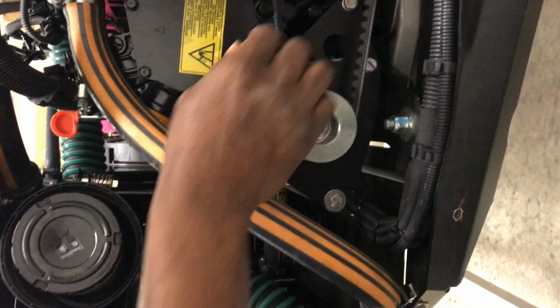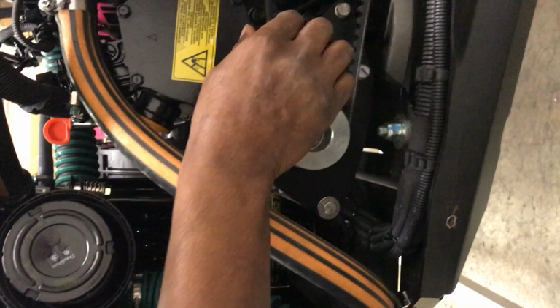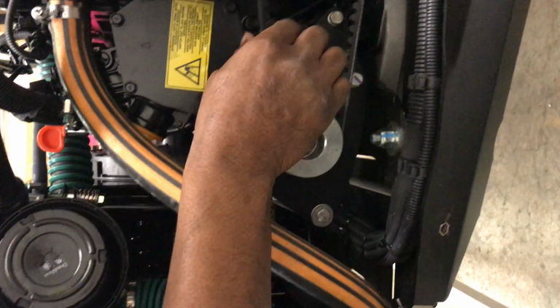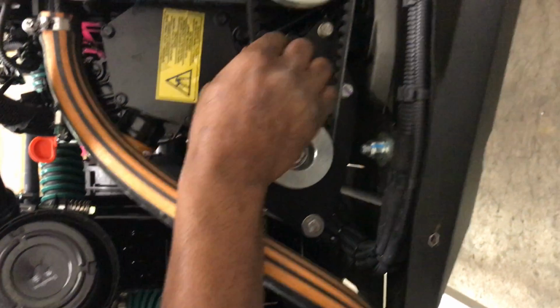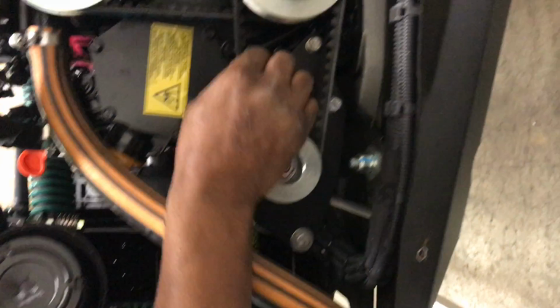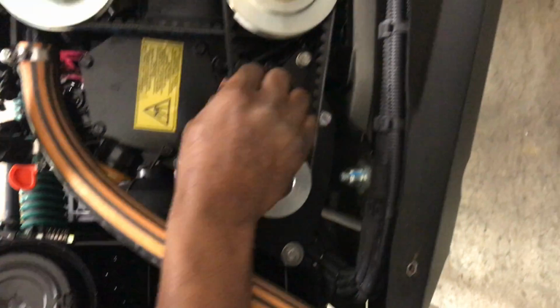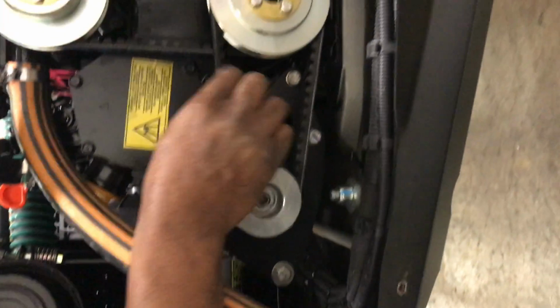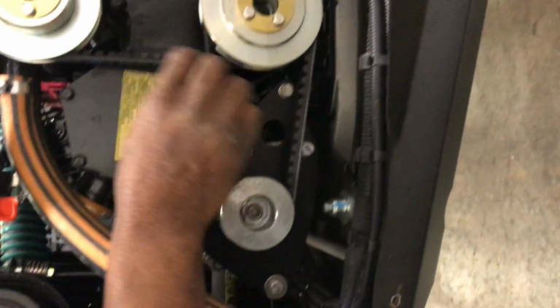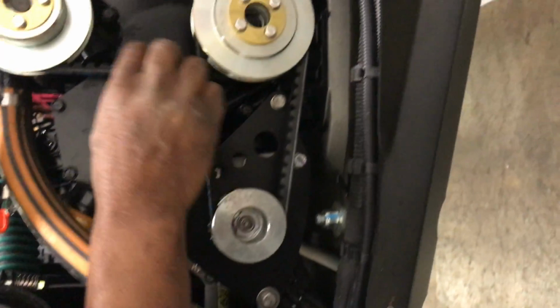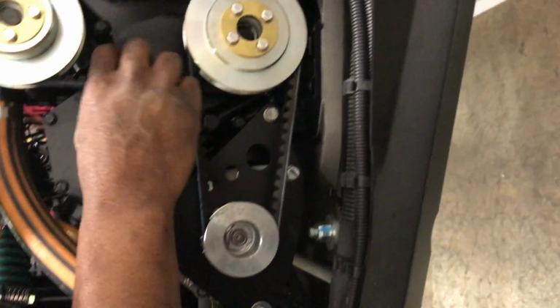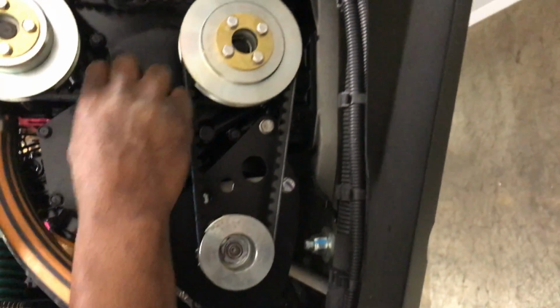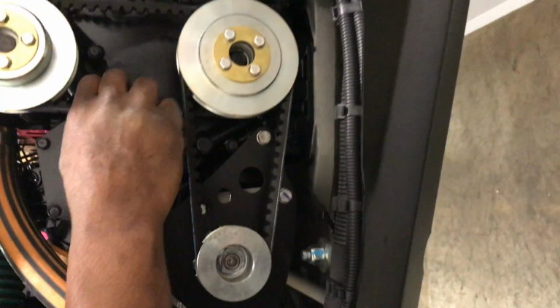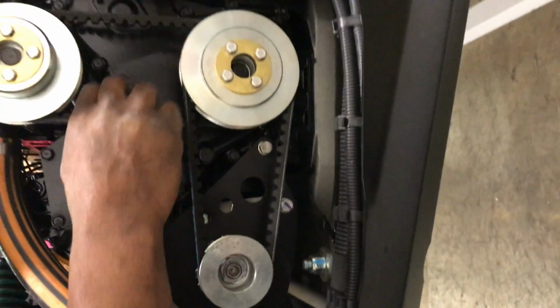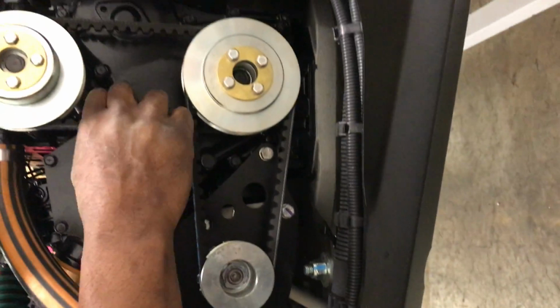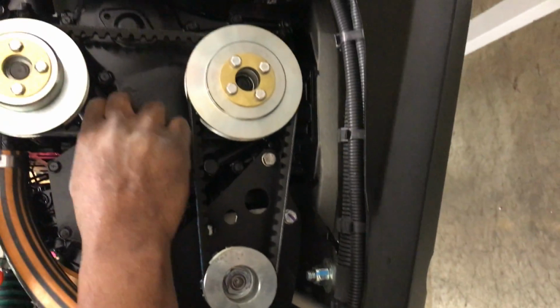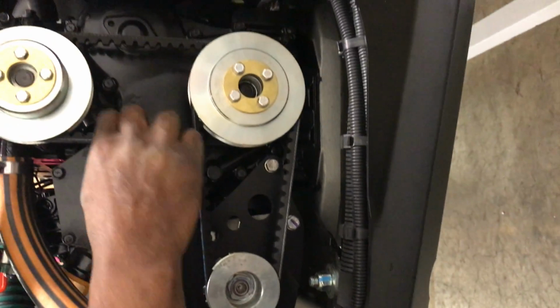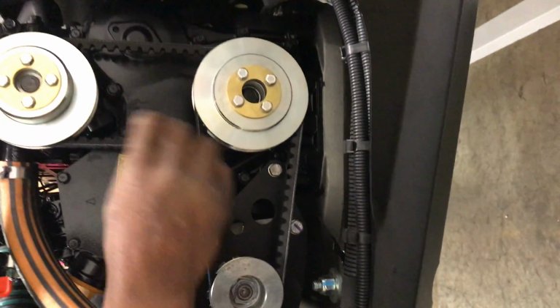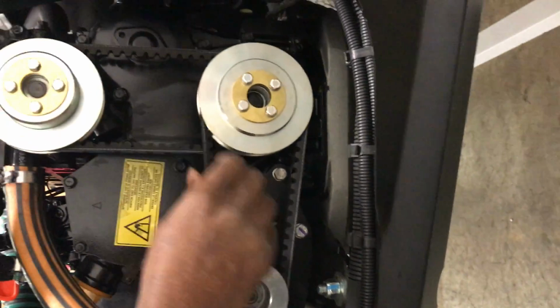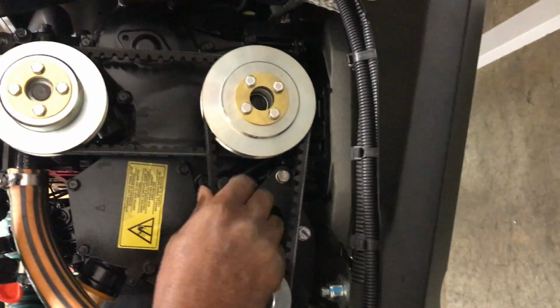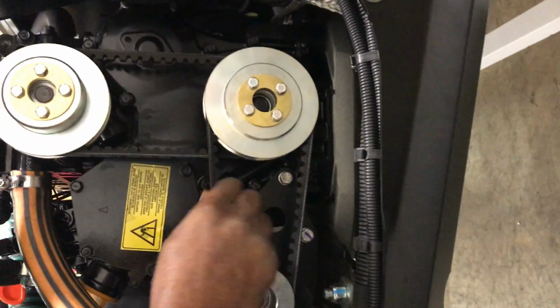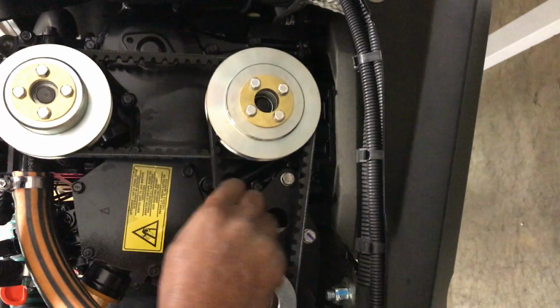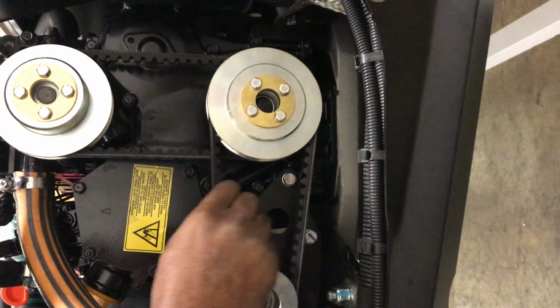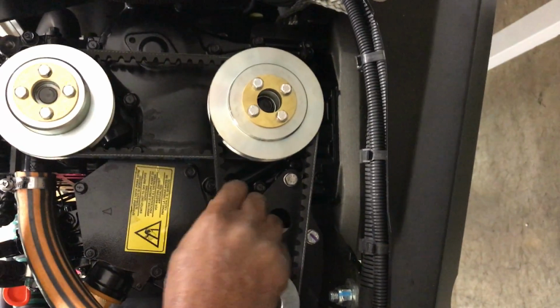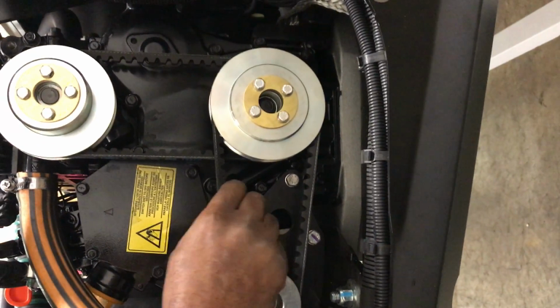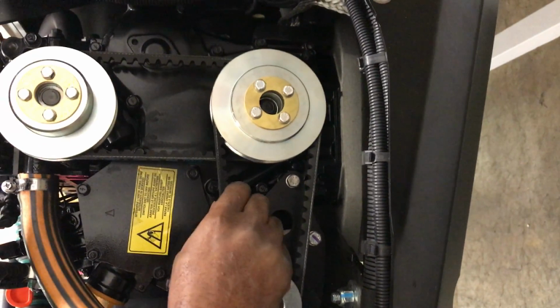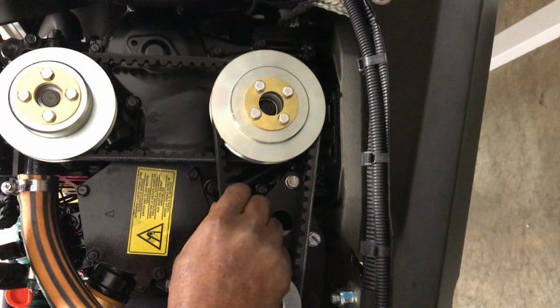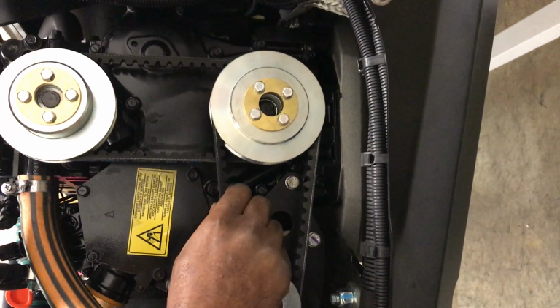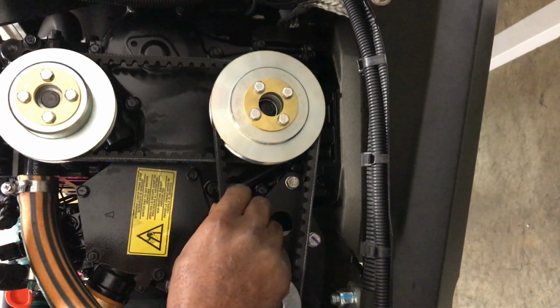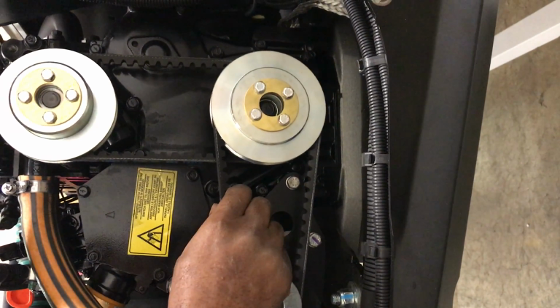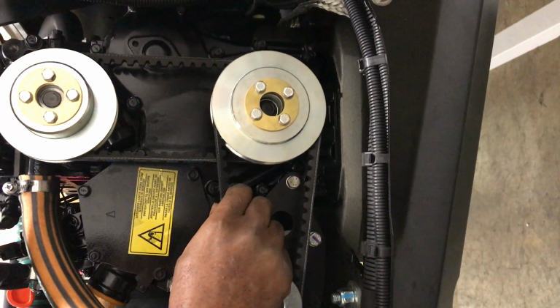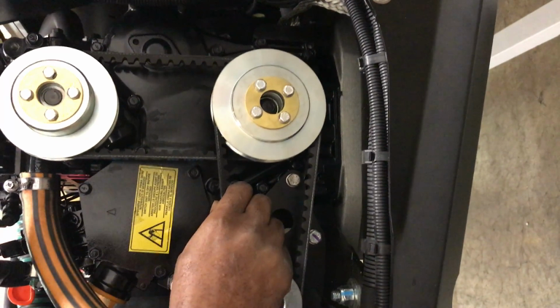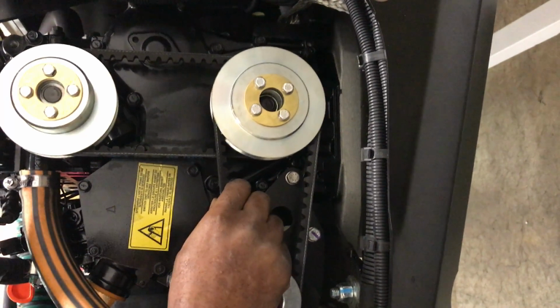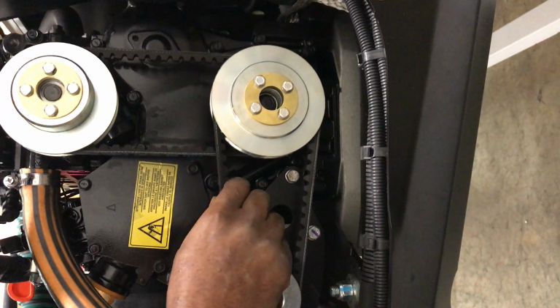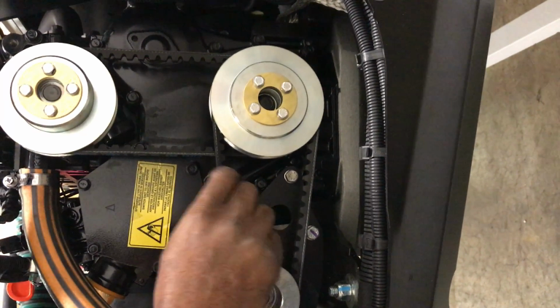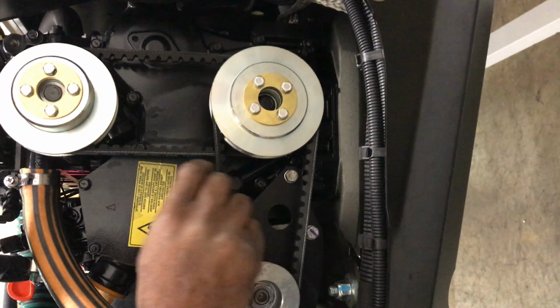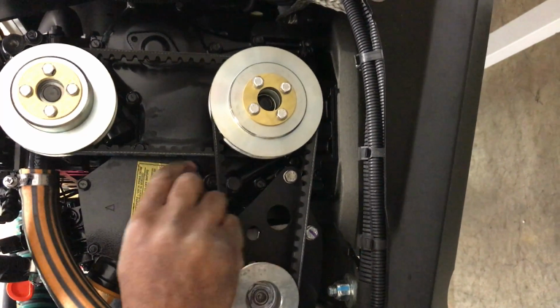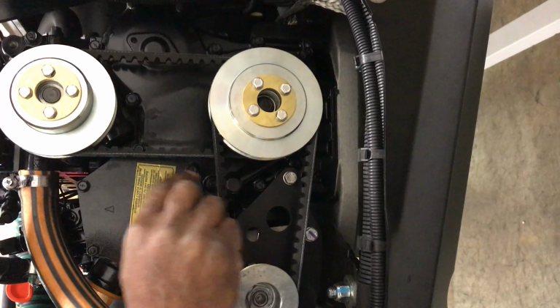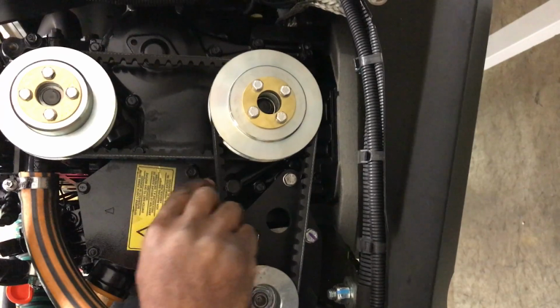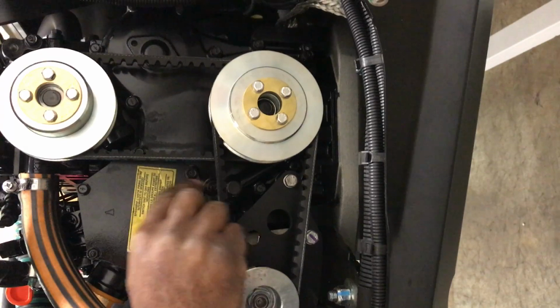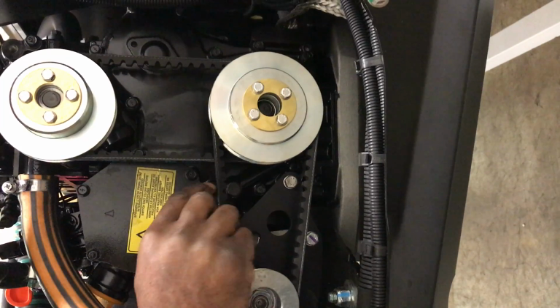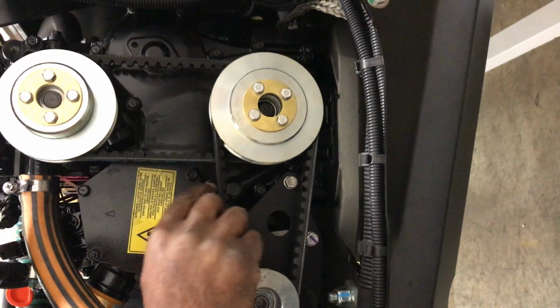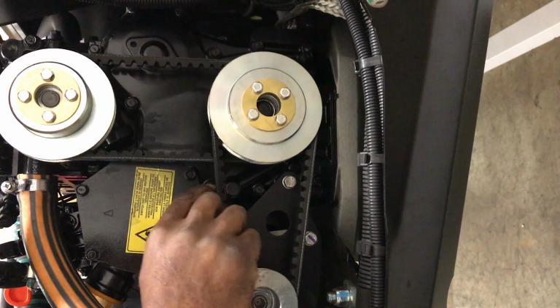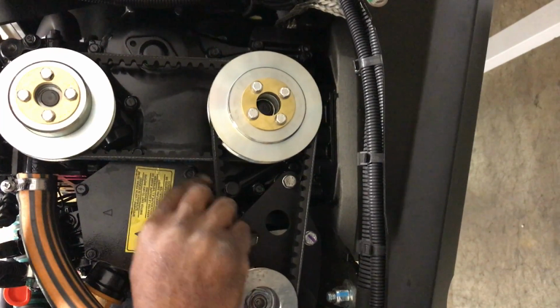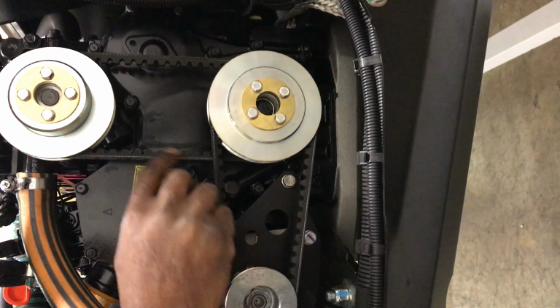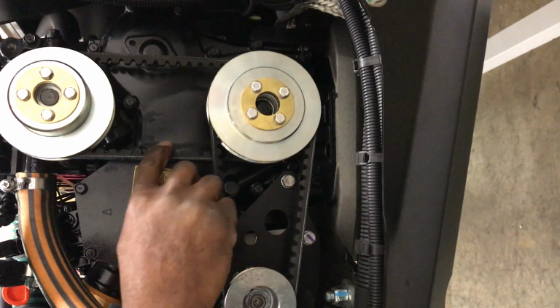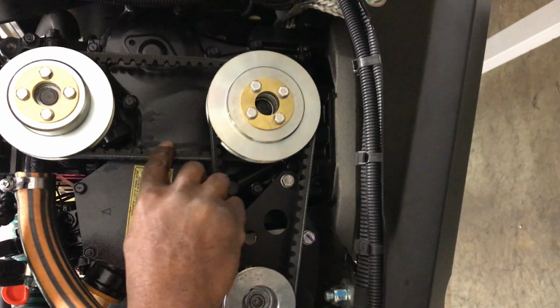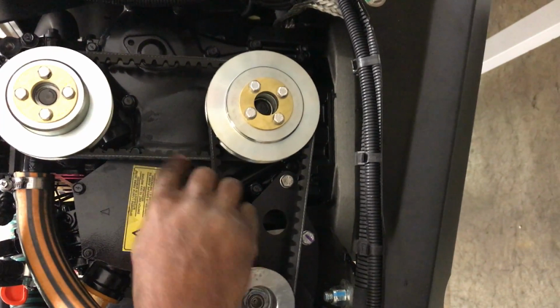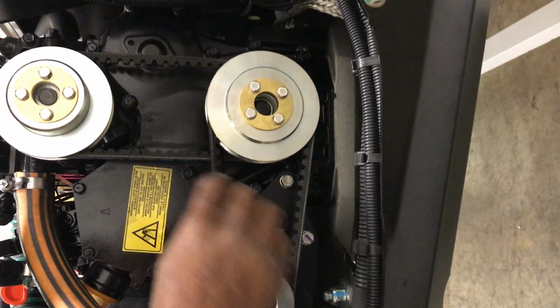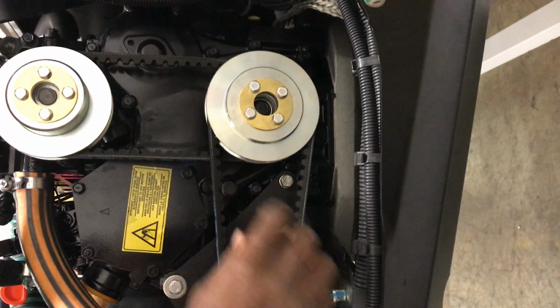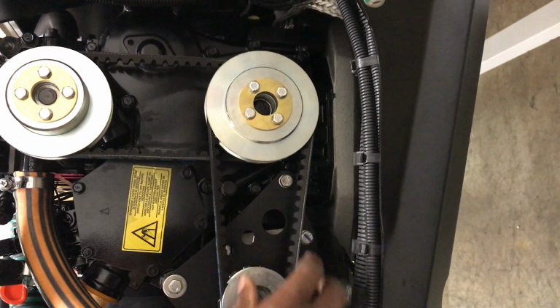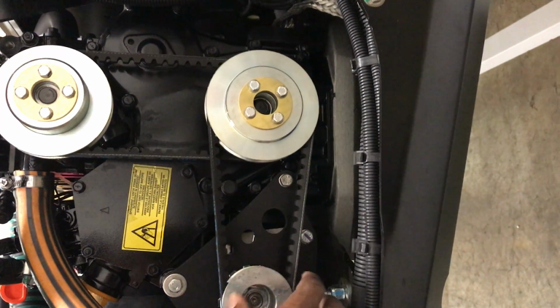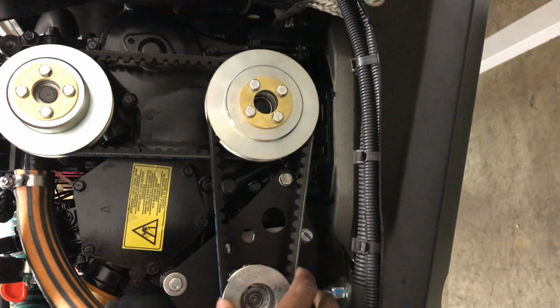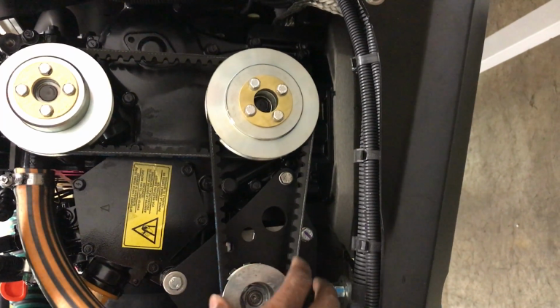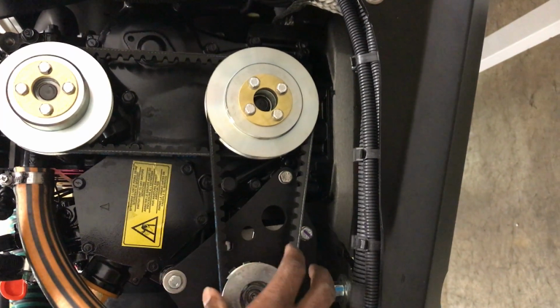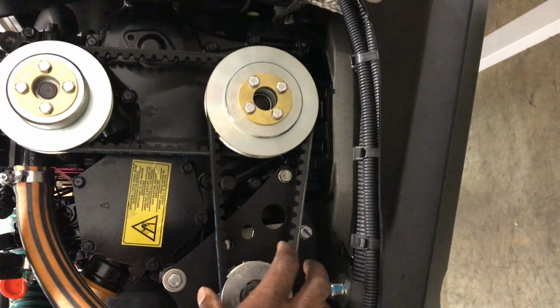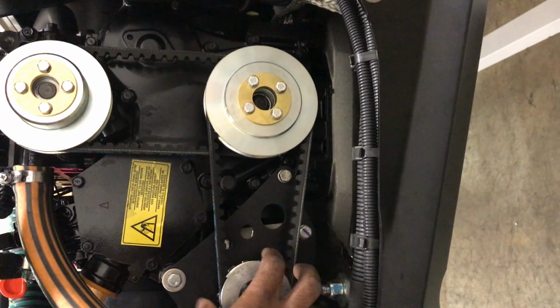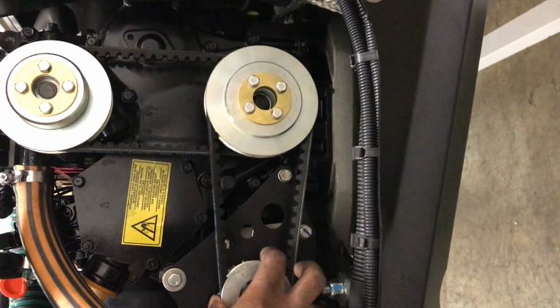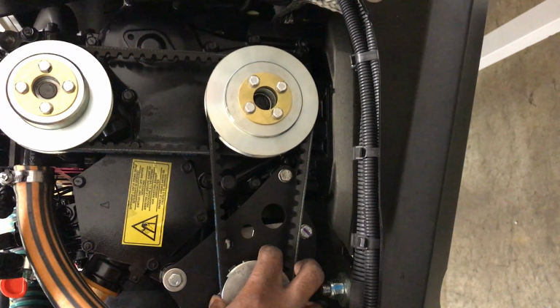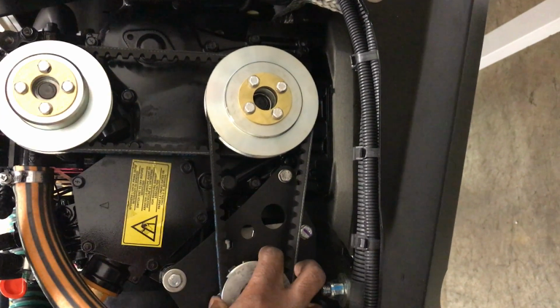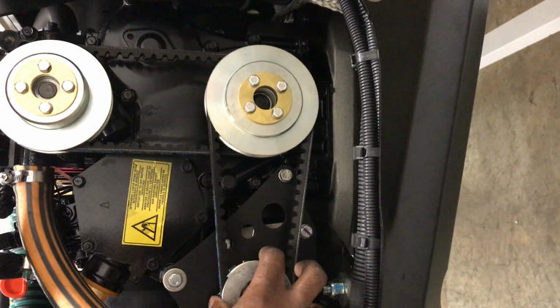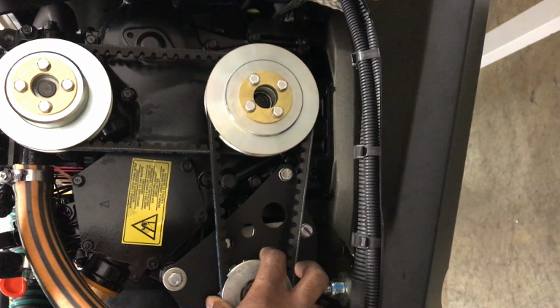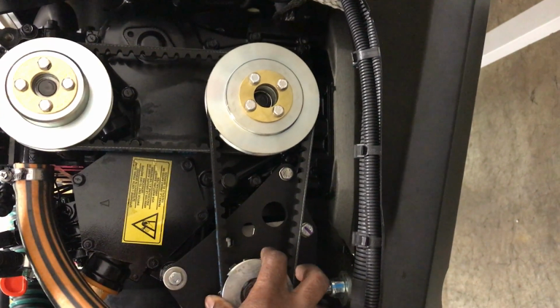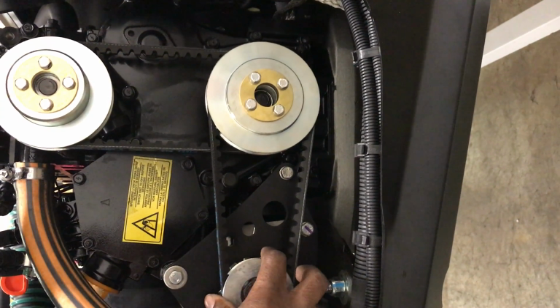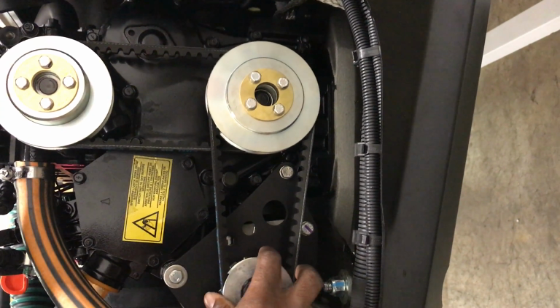These are the only two belts that you're going to have to worry about maintaining and changing on your alternator.